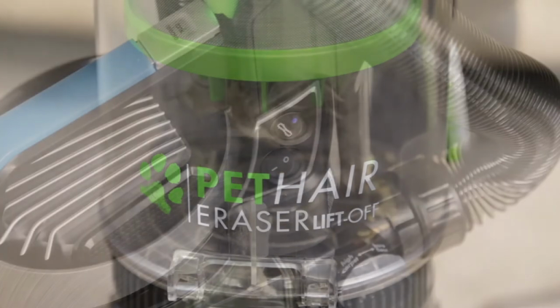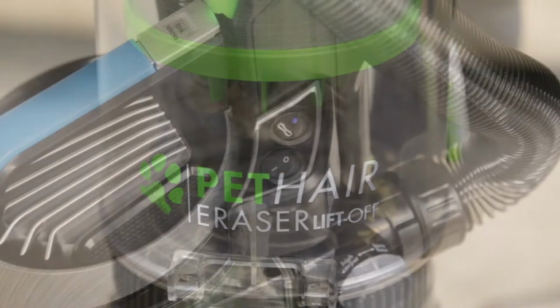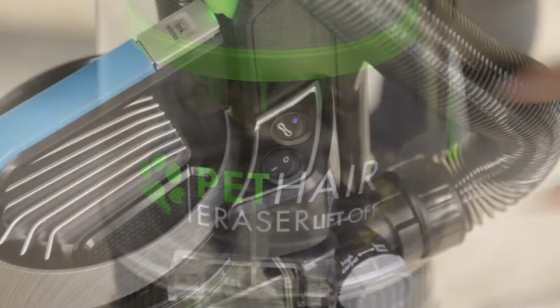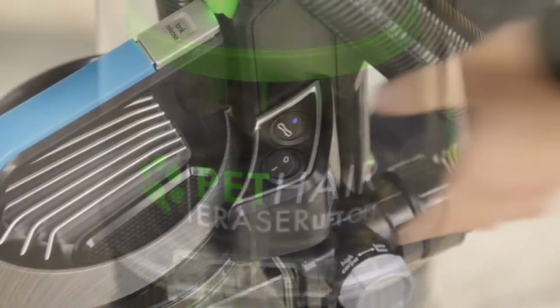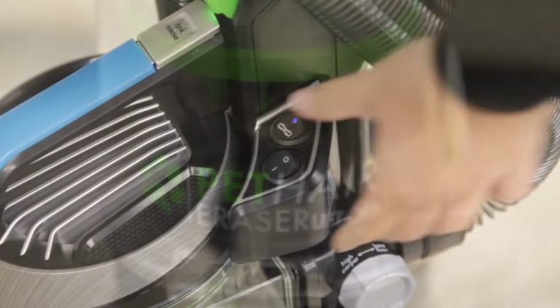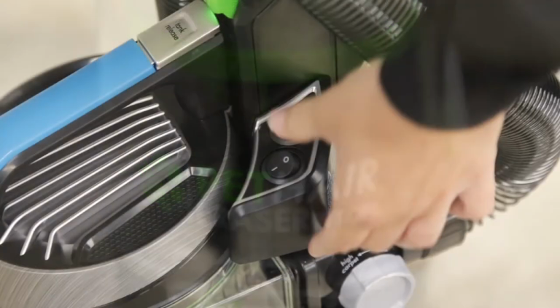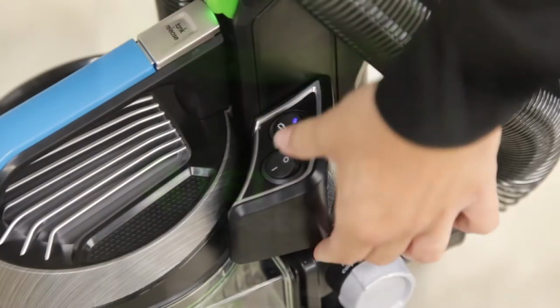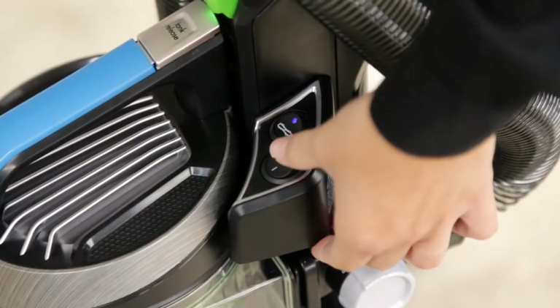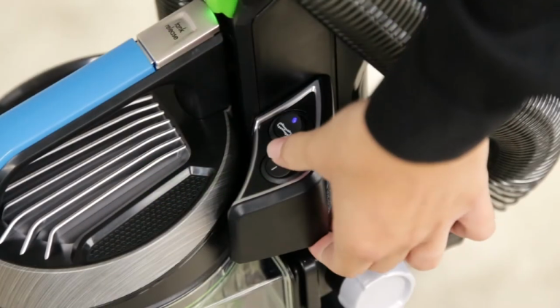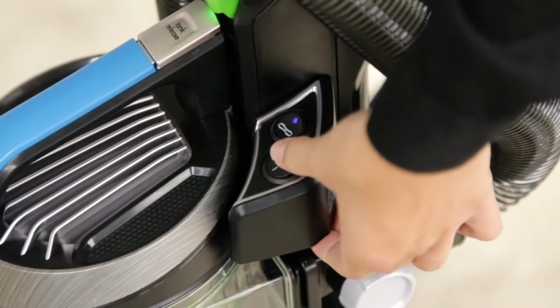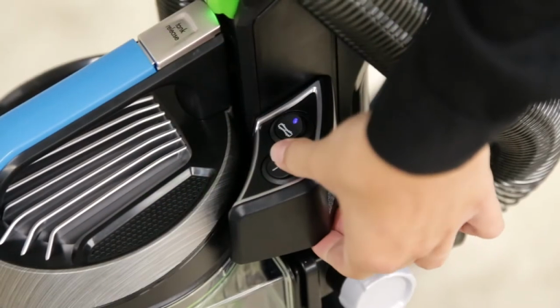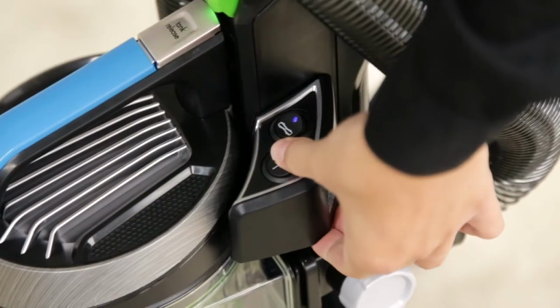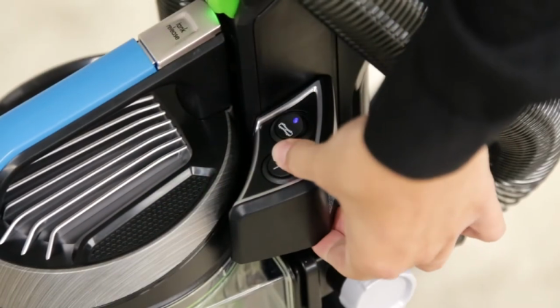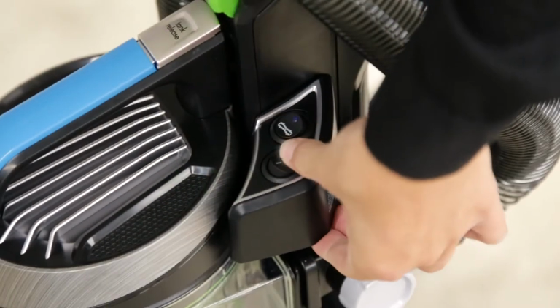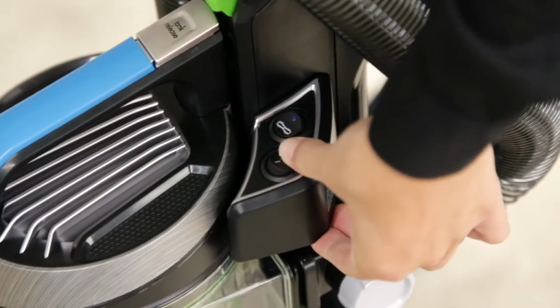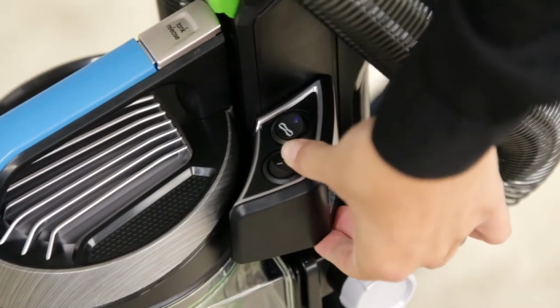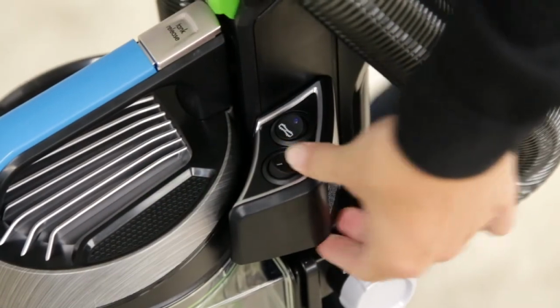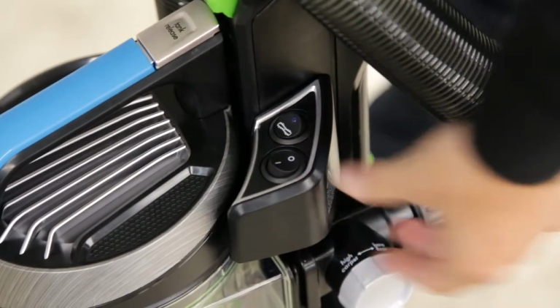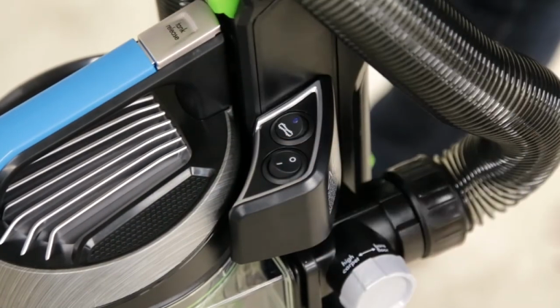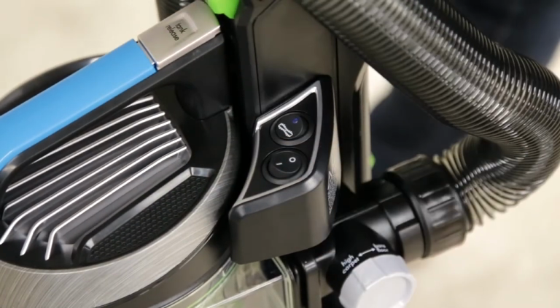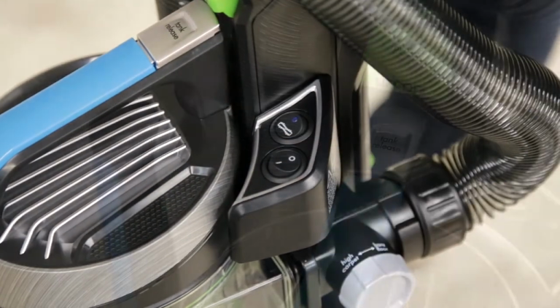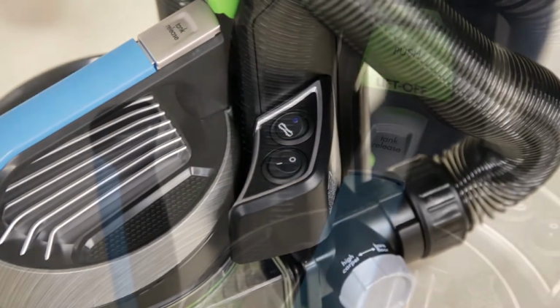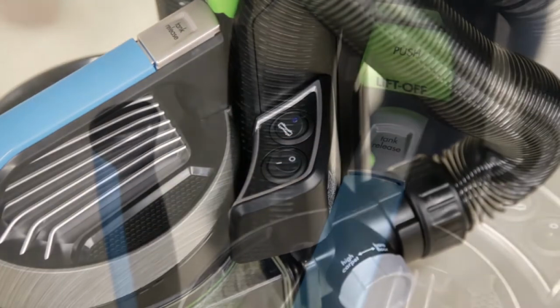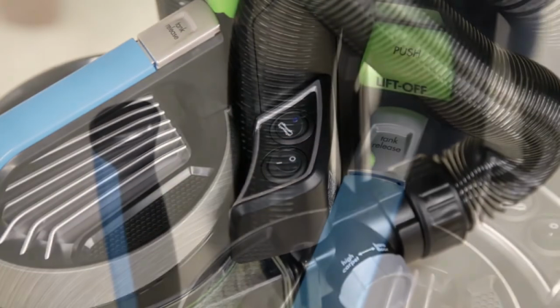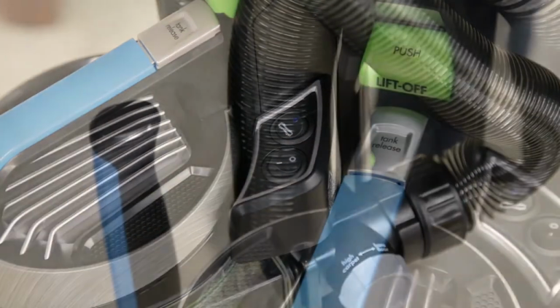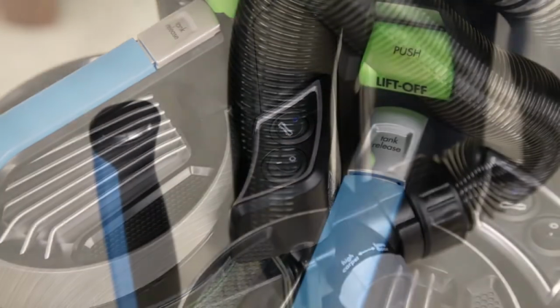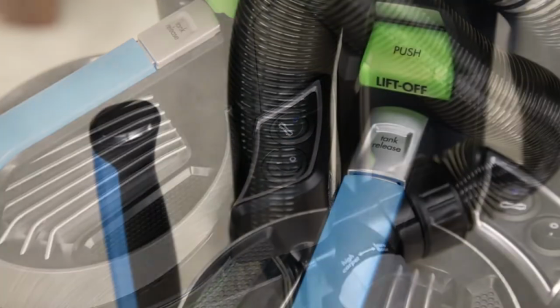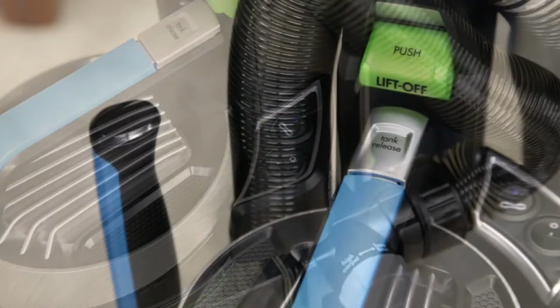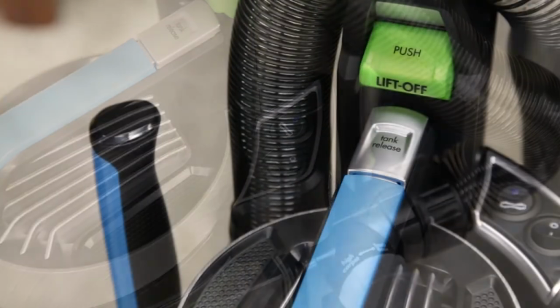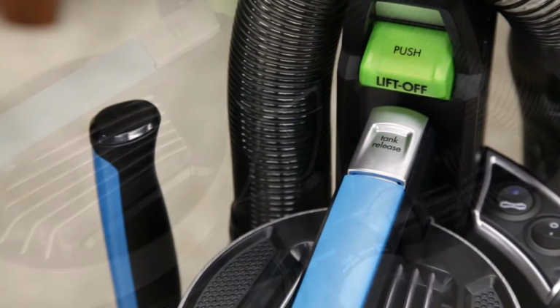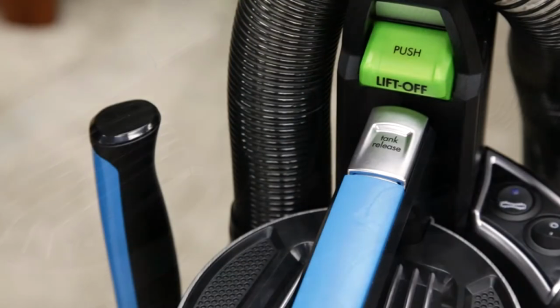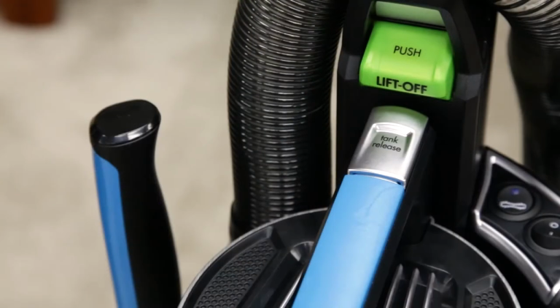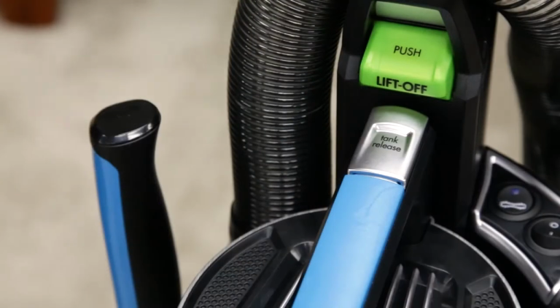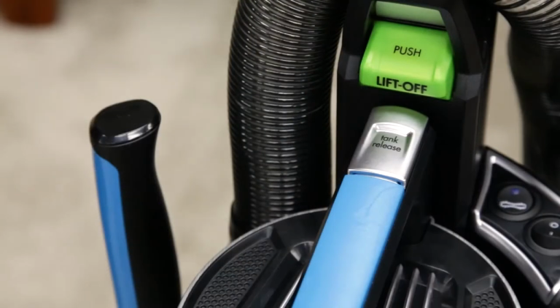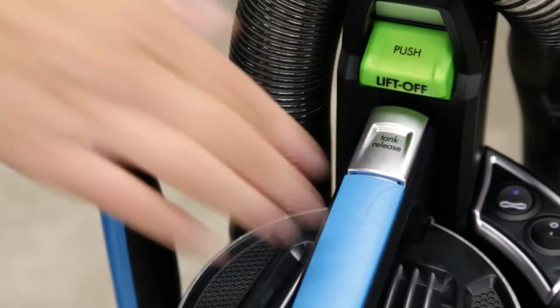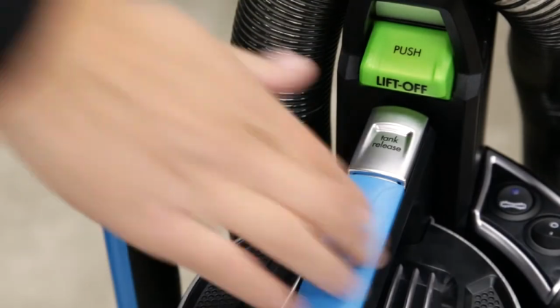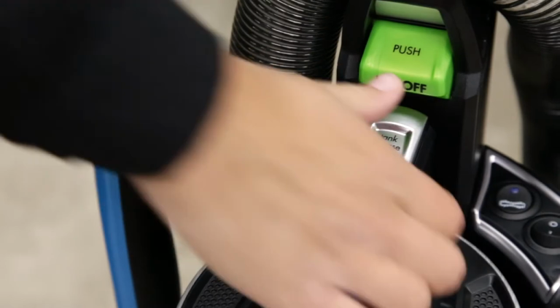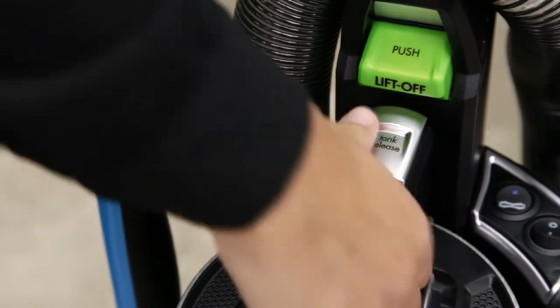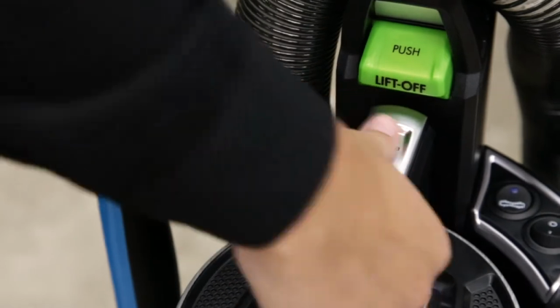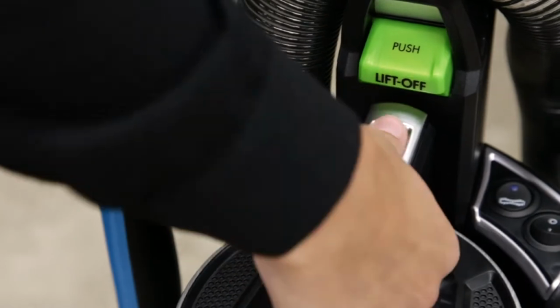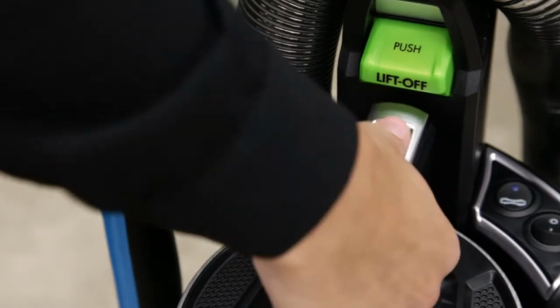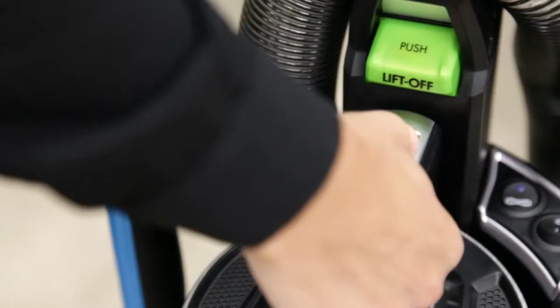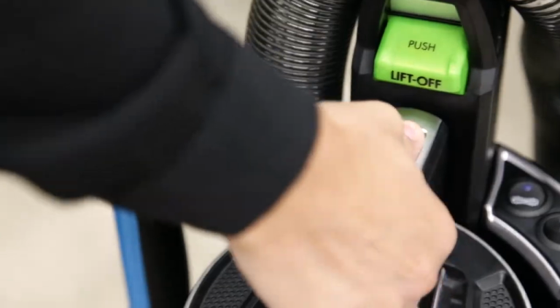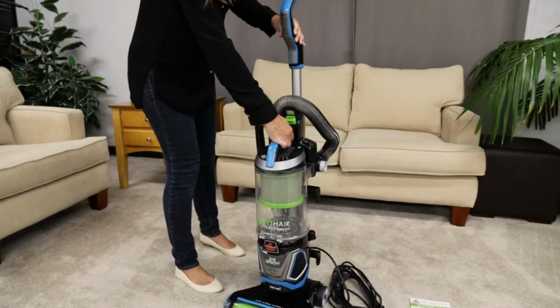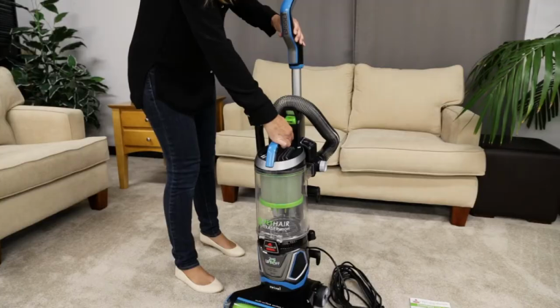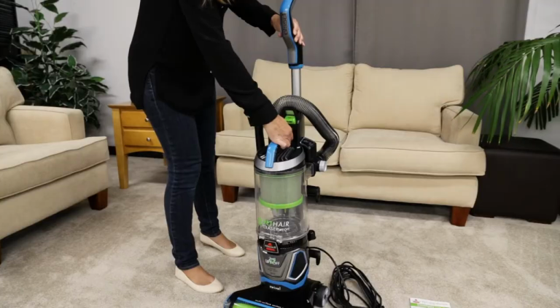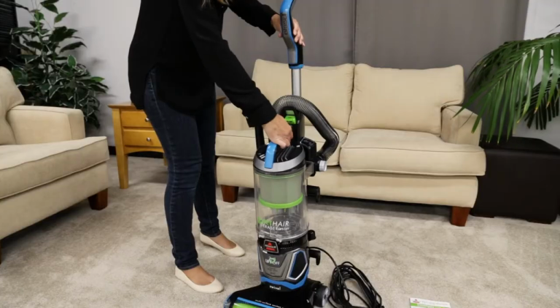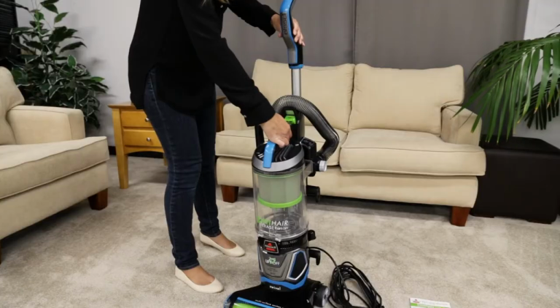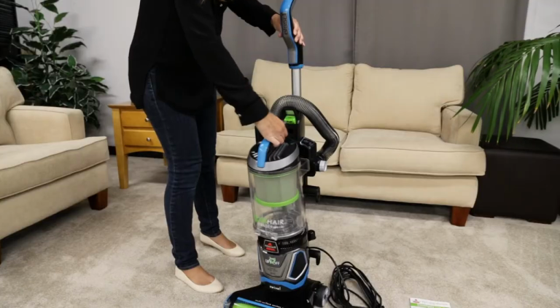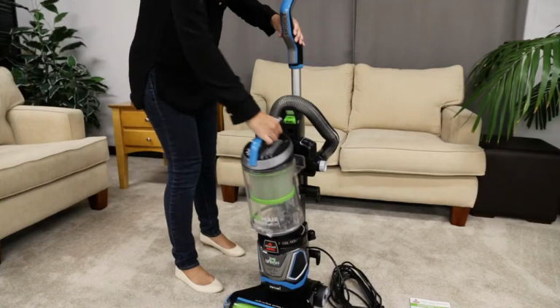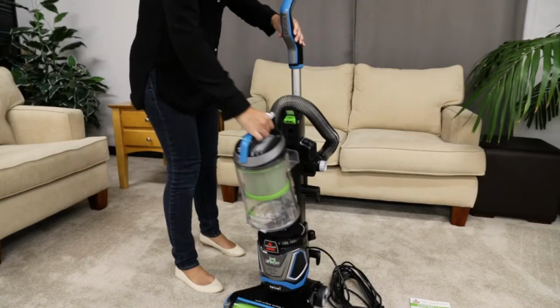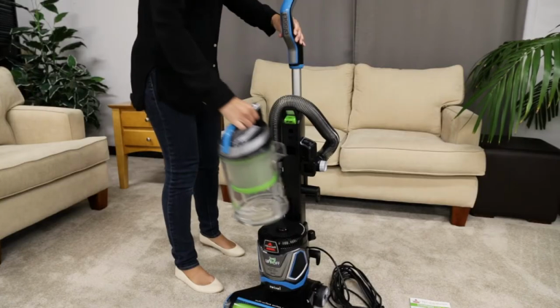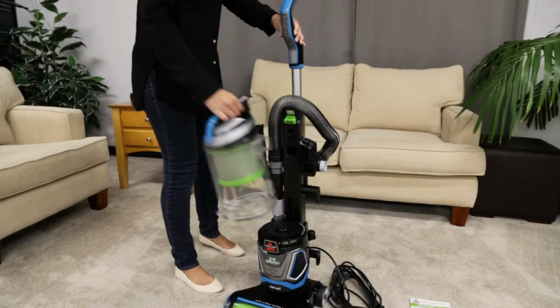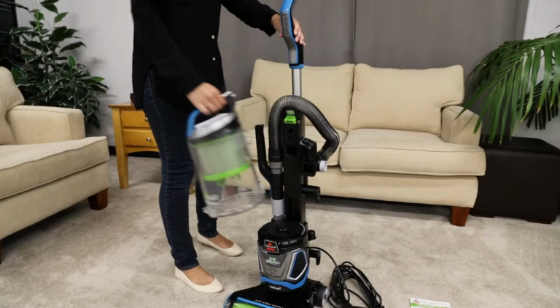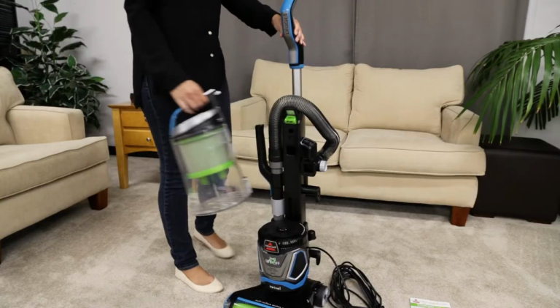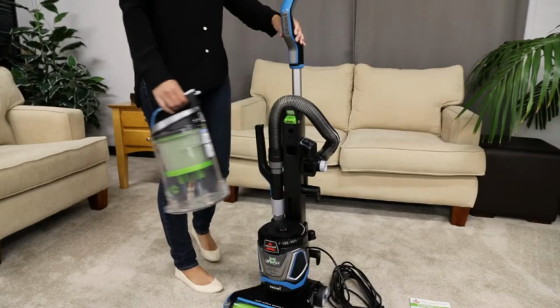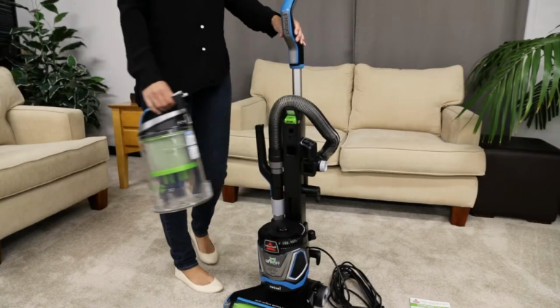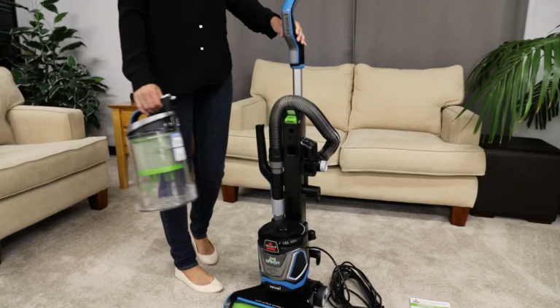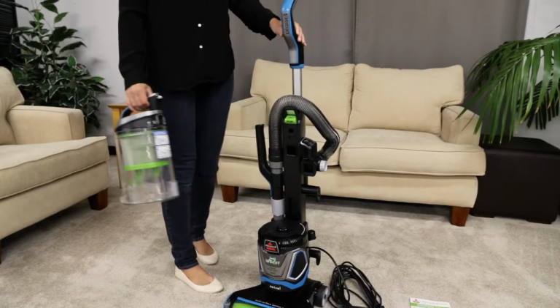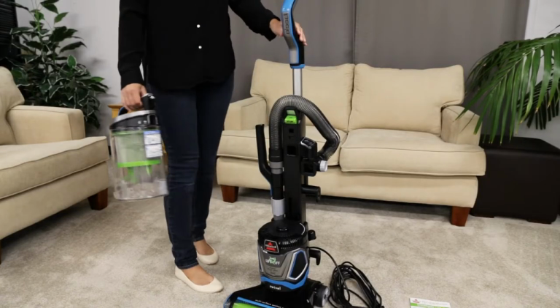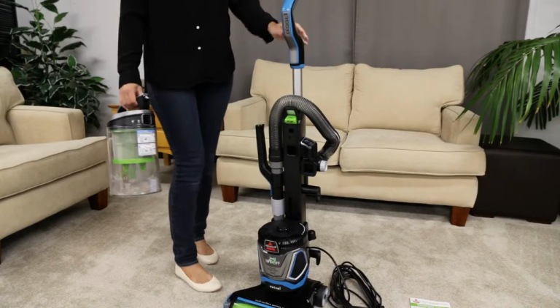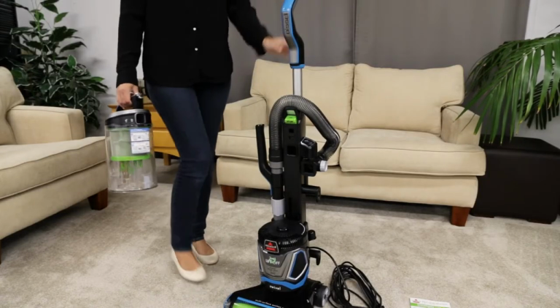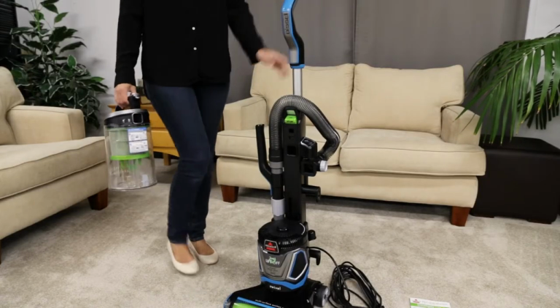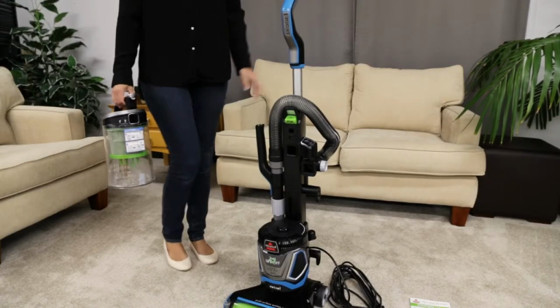Make sure your vacuum is turned off. Press the dirt tank release button and grab the handle to pull the tank away from the vacuum.